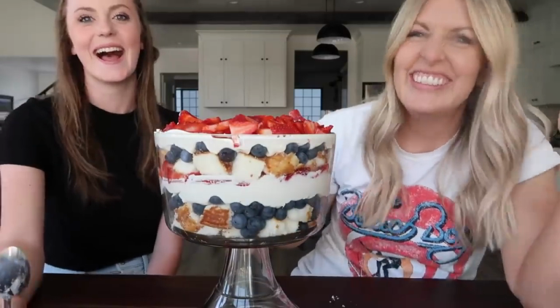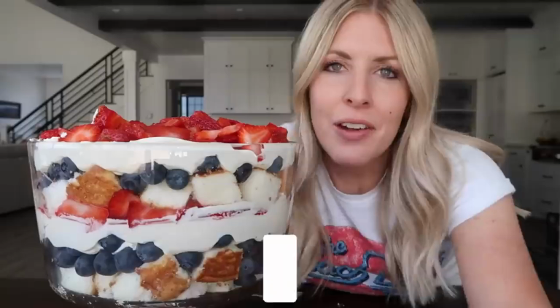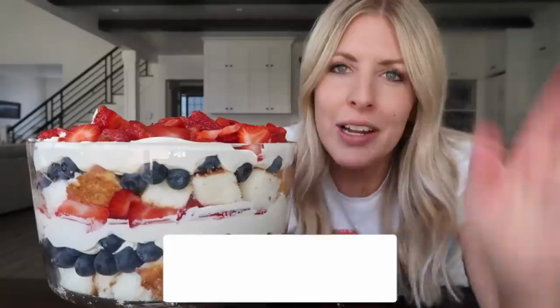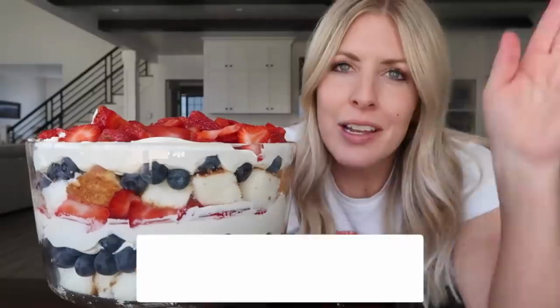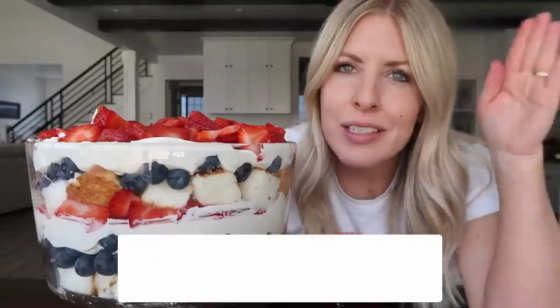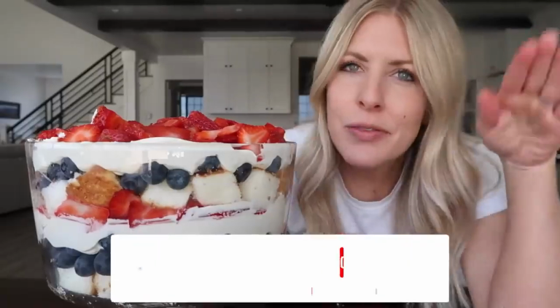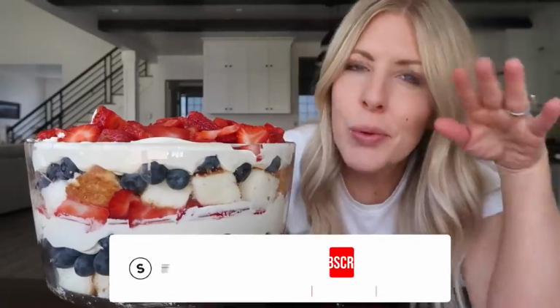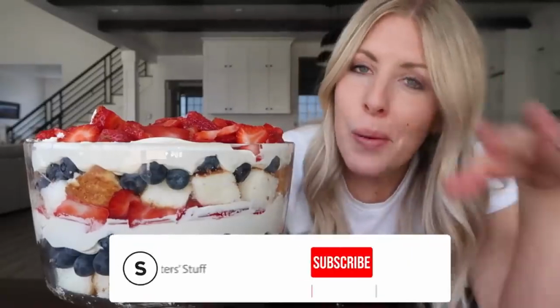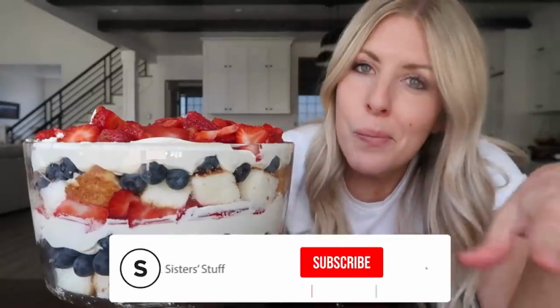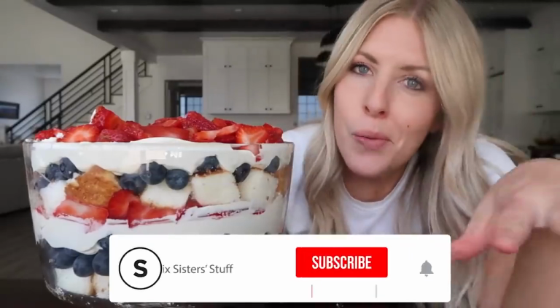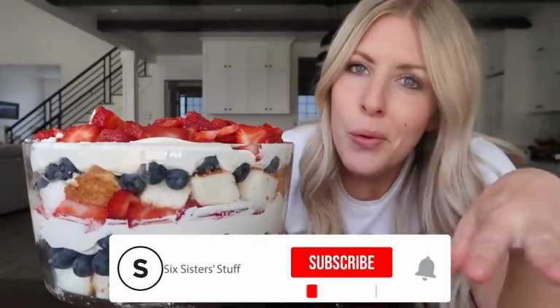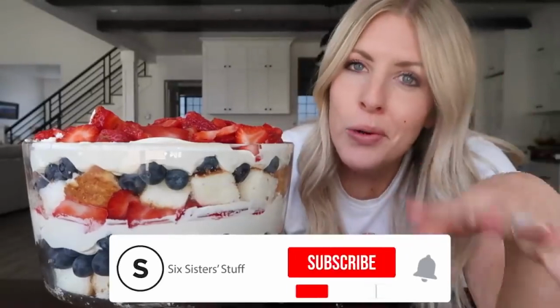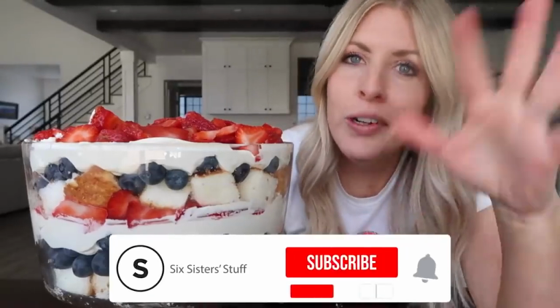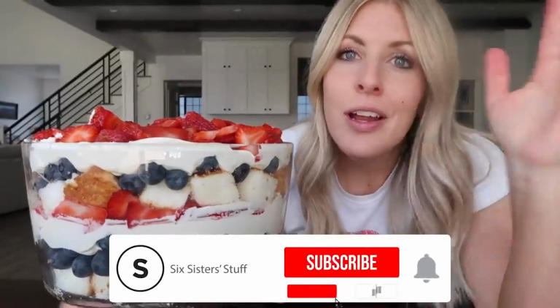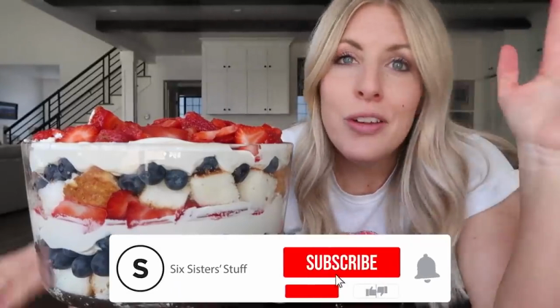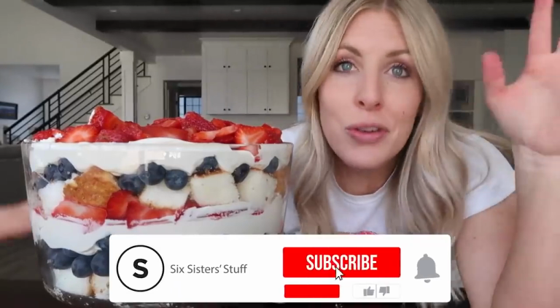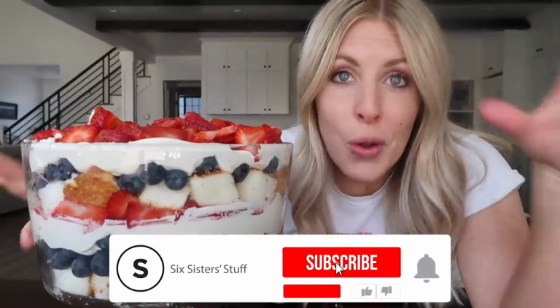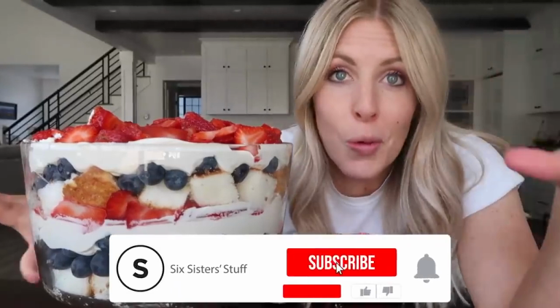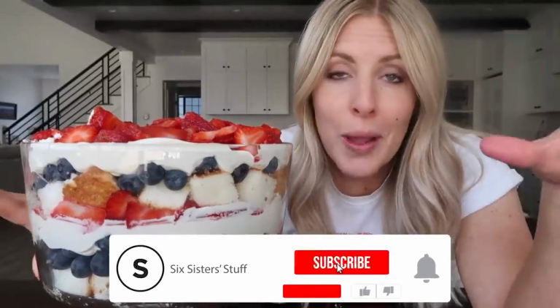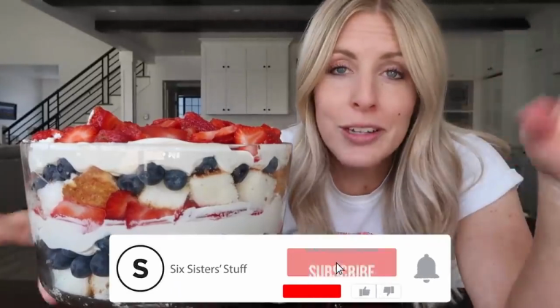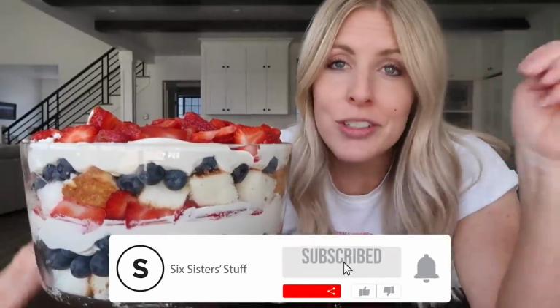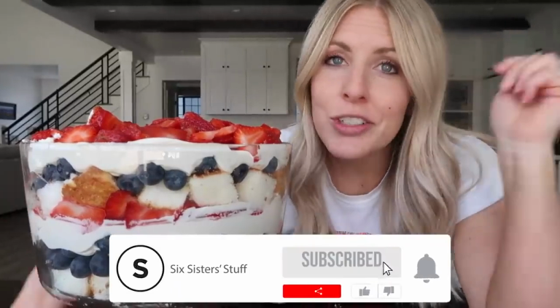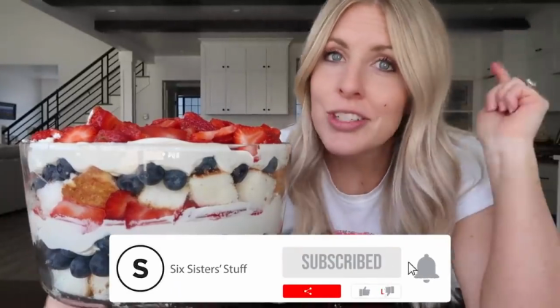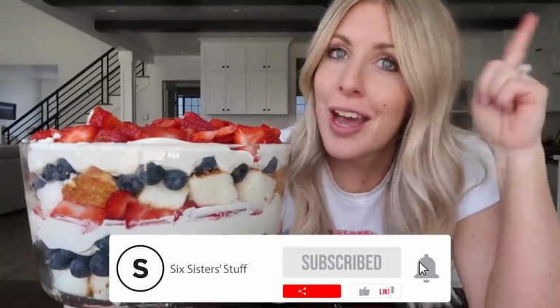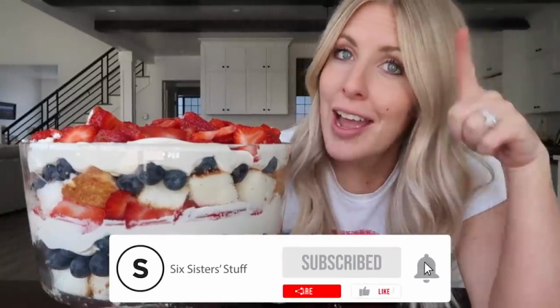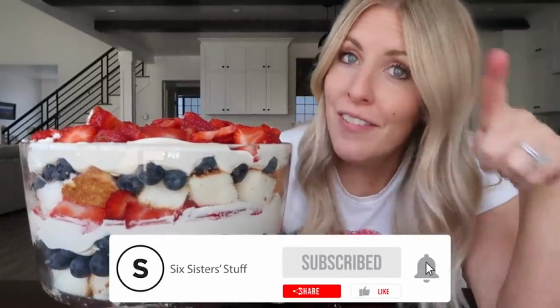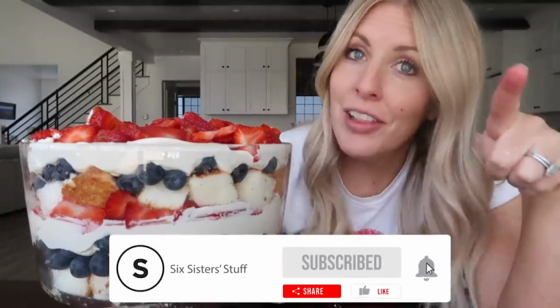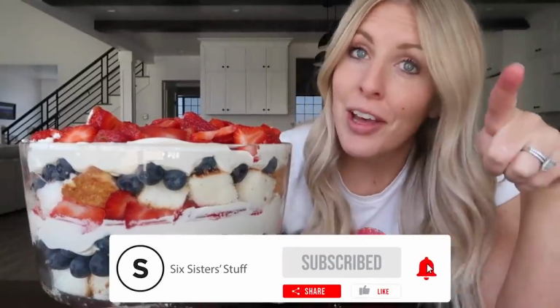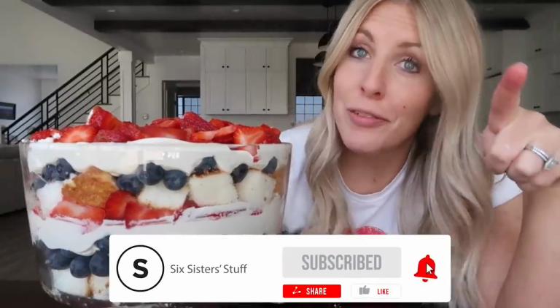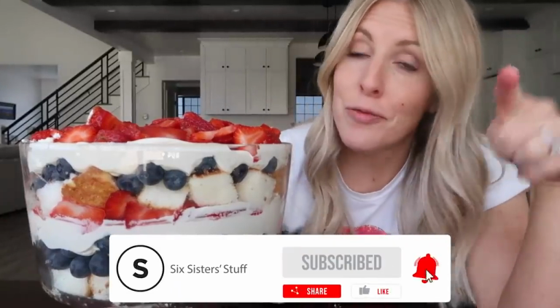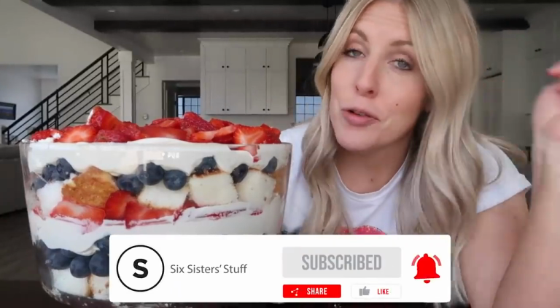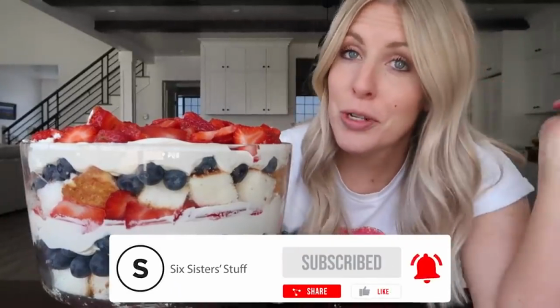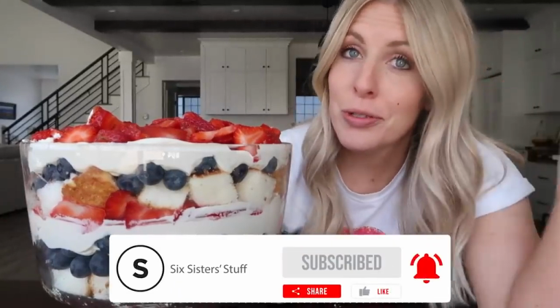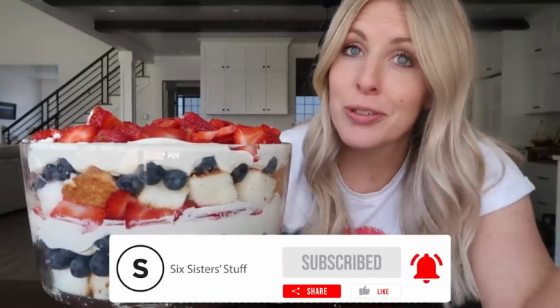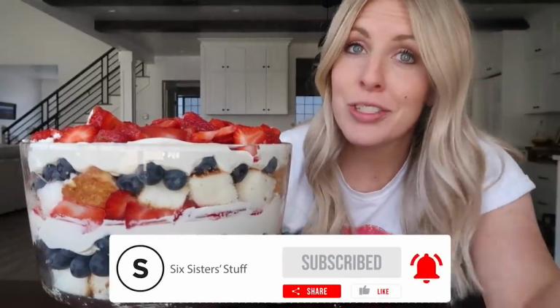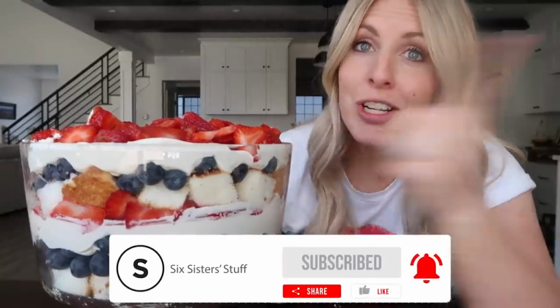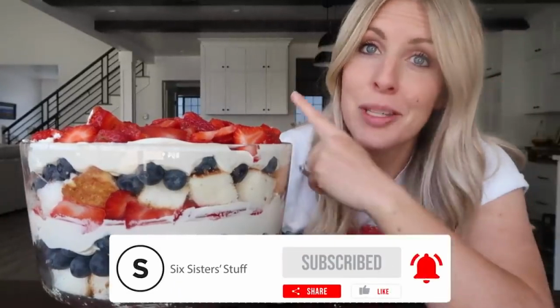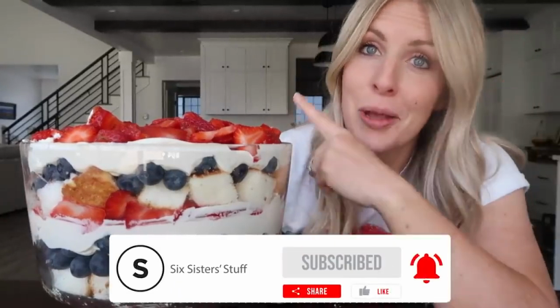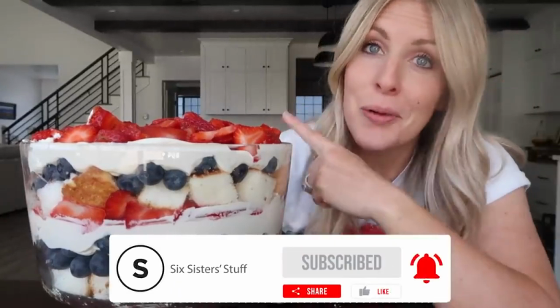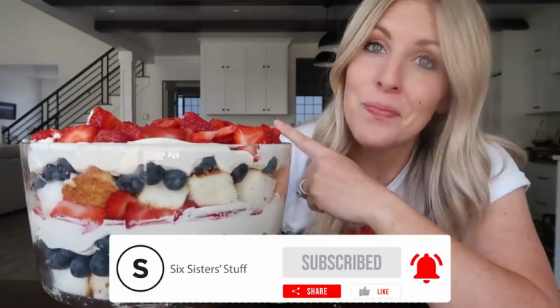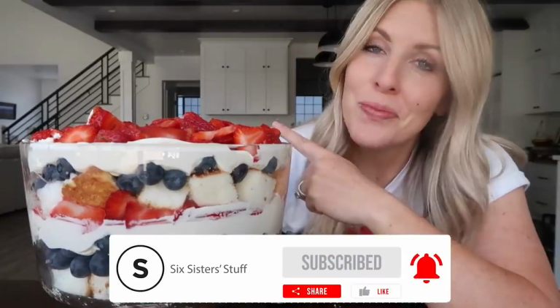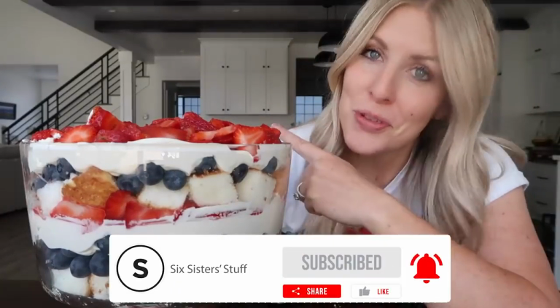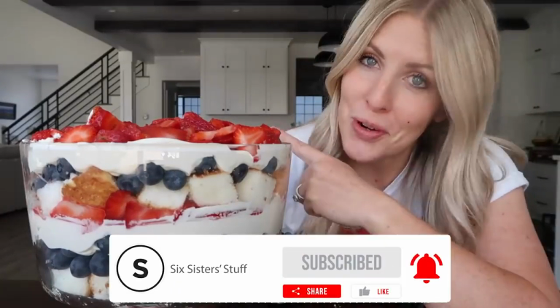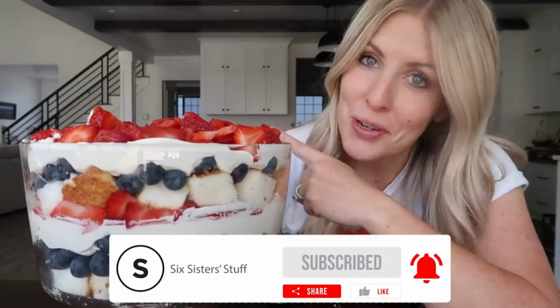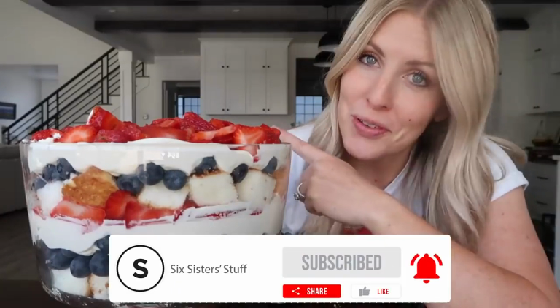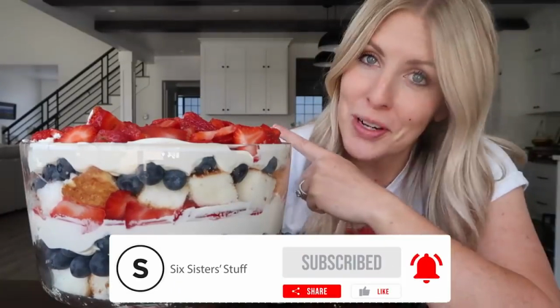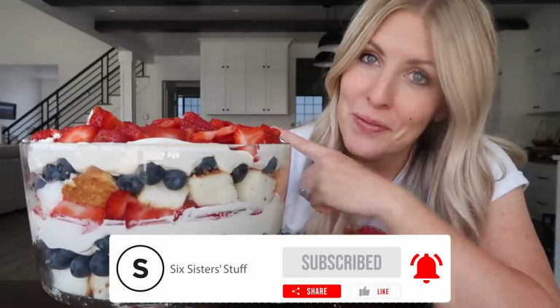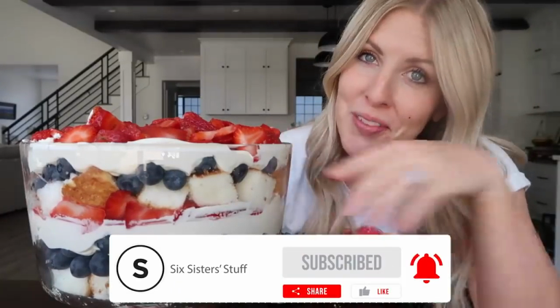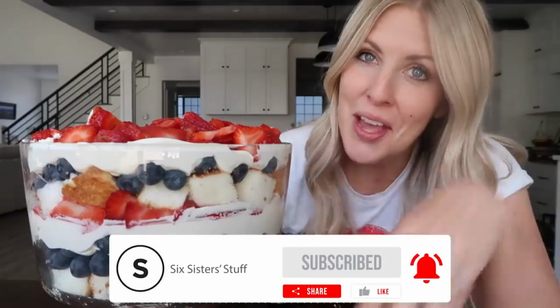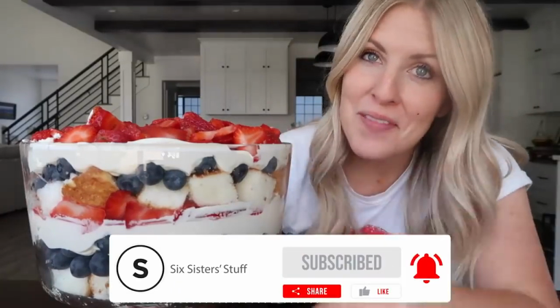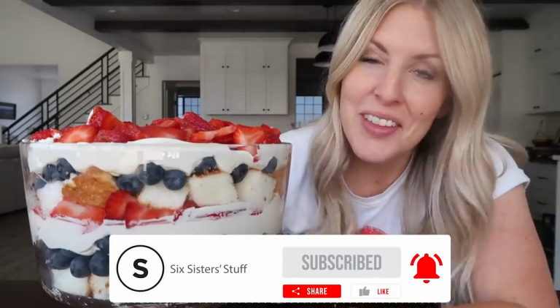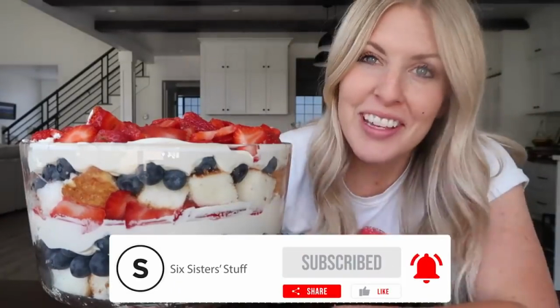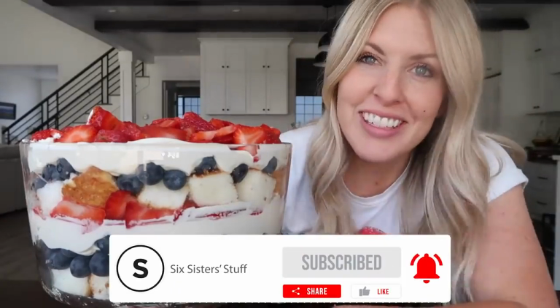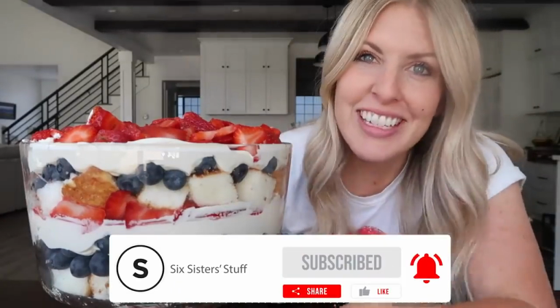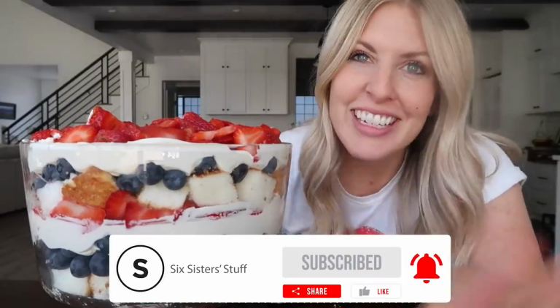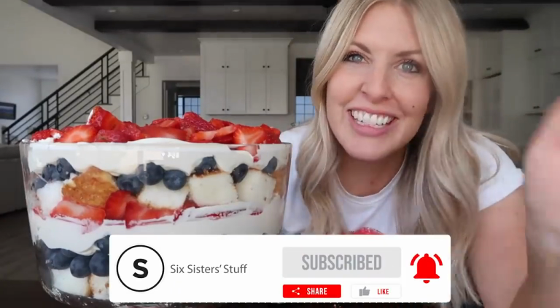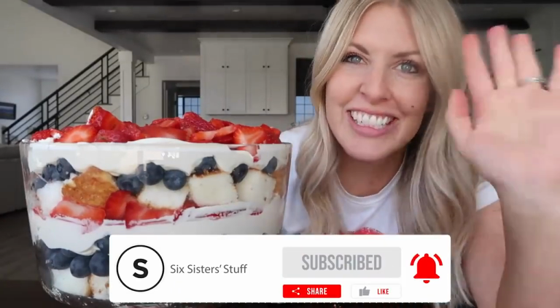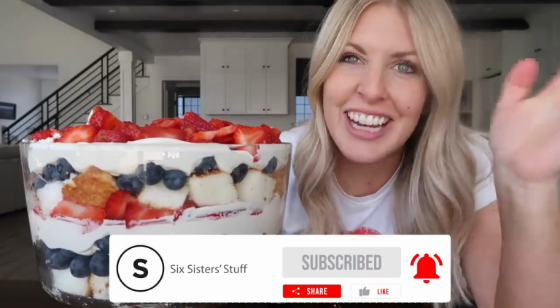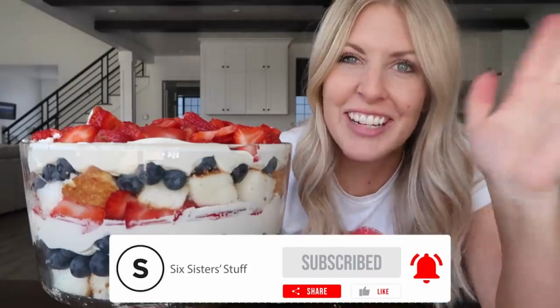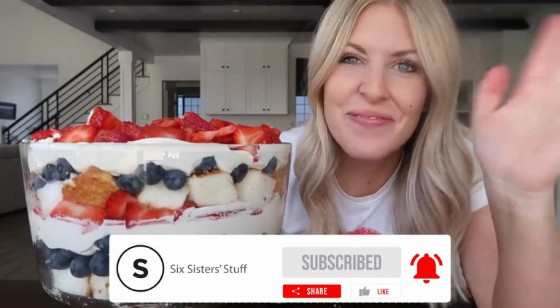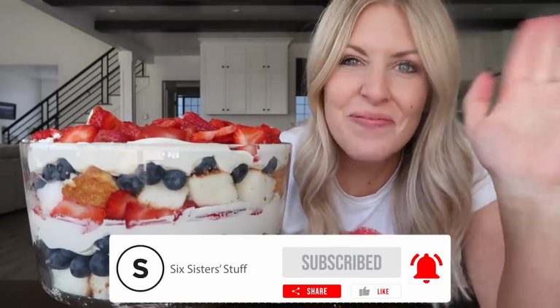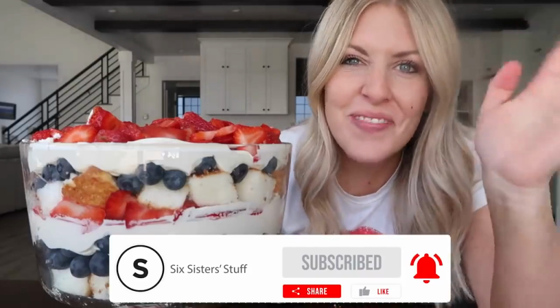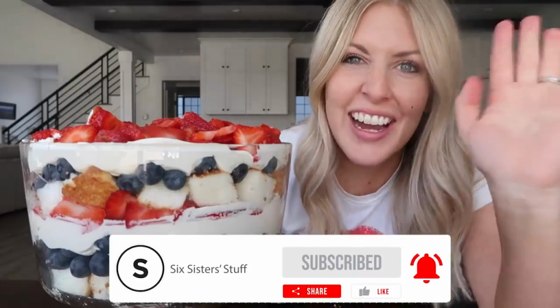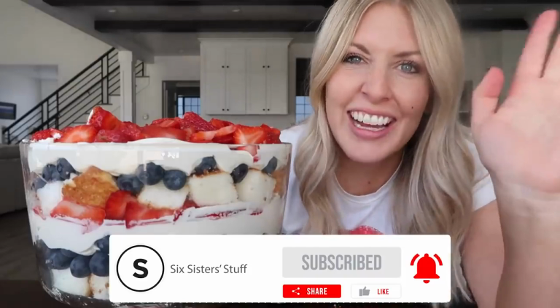All right guys, if you want more no-bake desserts I have a lot of them for you — you can check them out right over there. I'll see you next time. Bye.